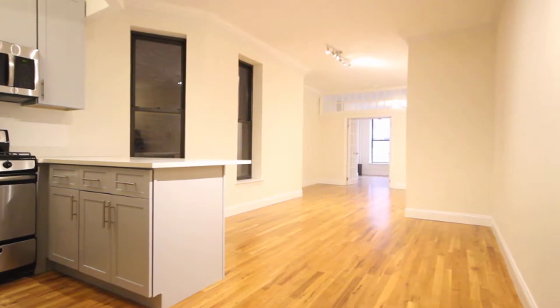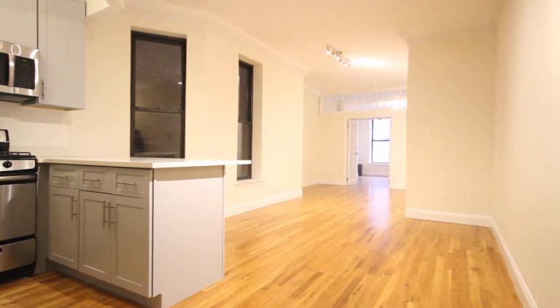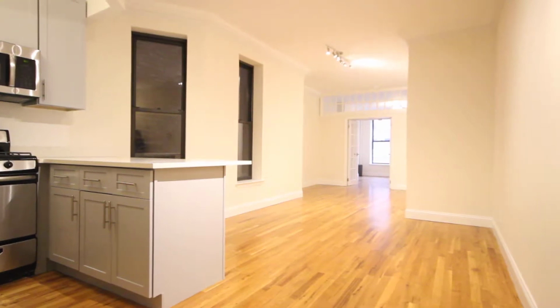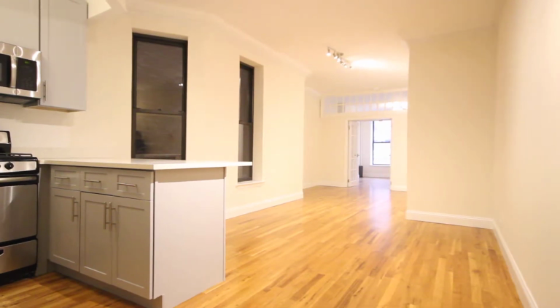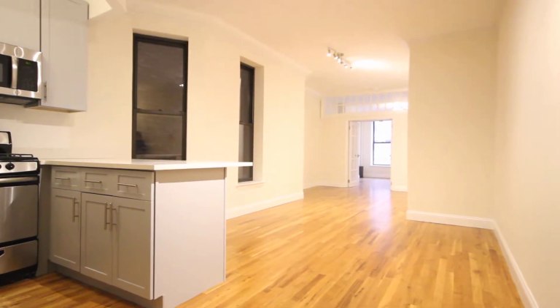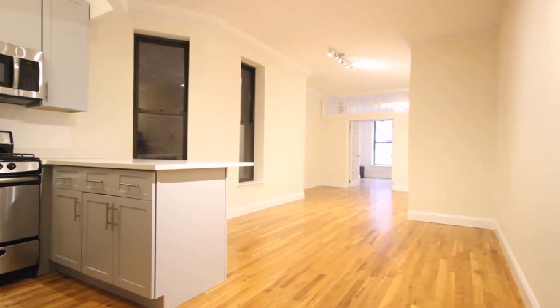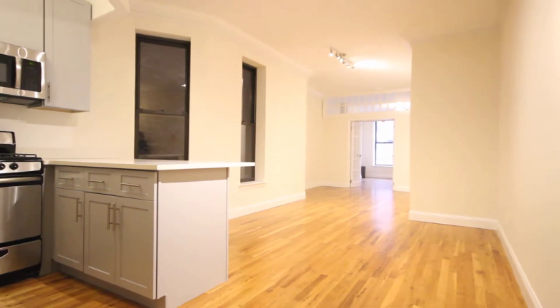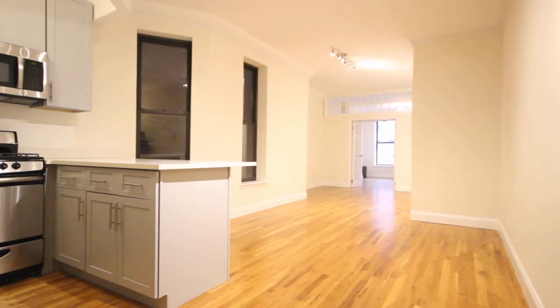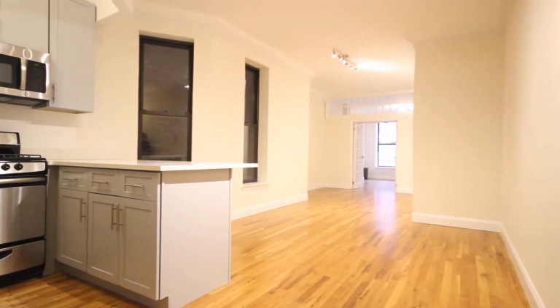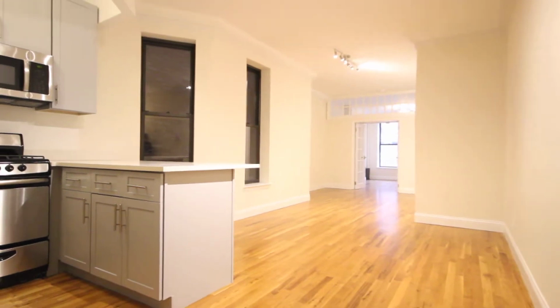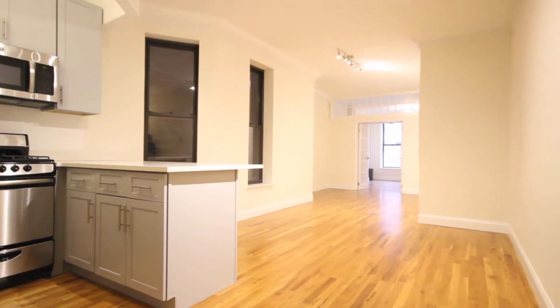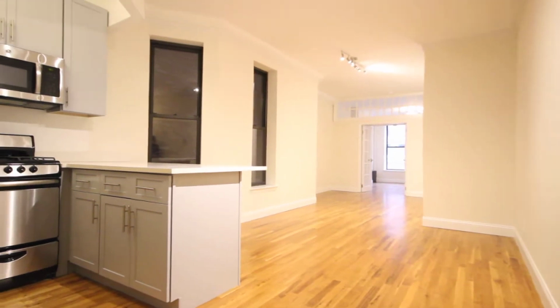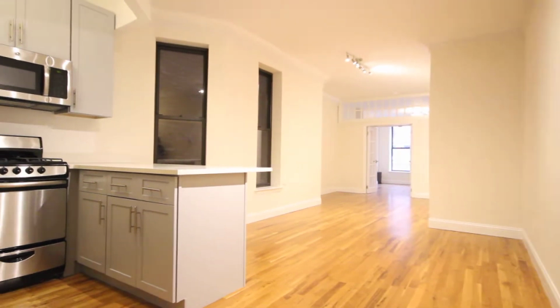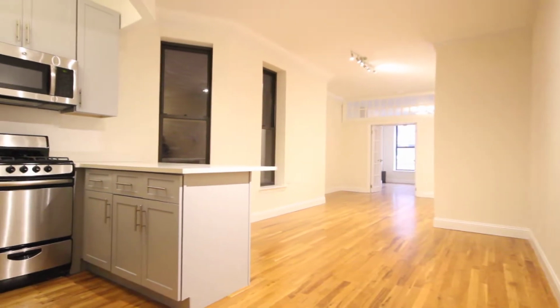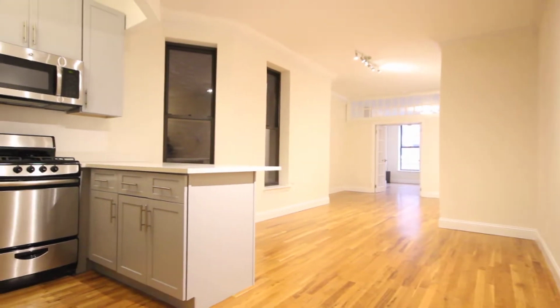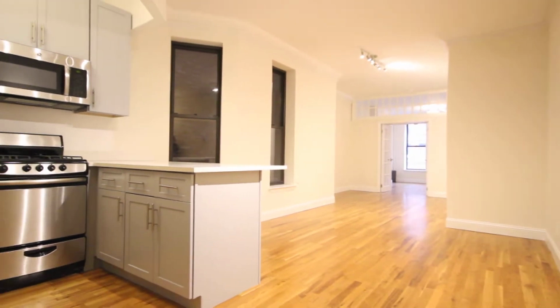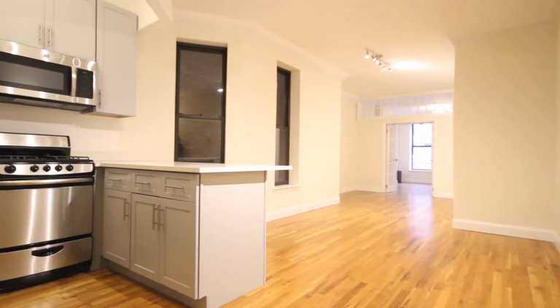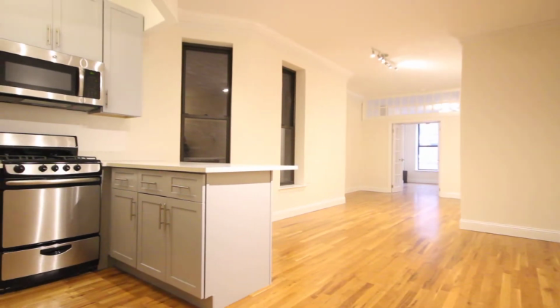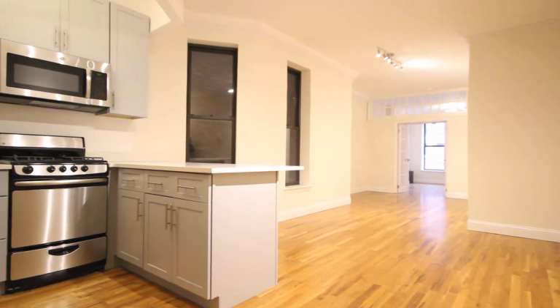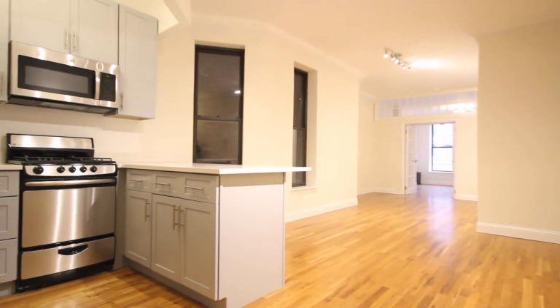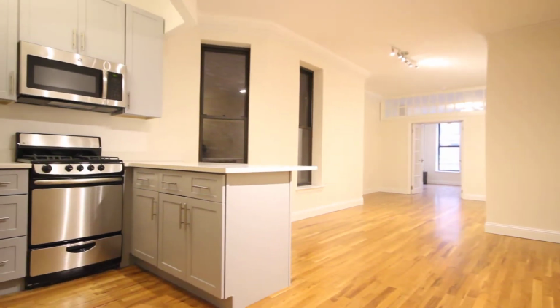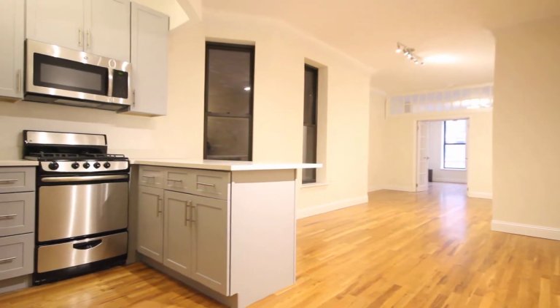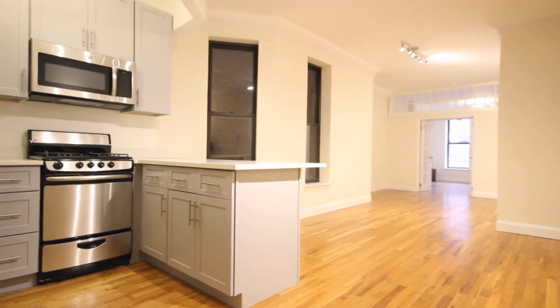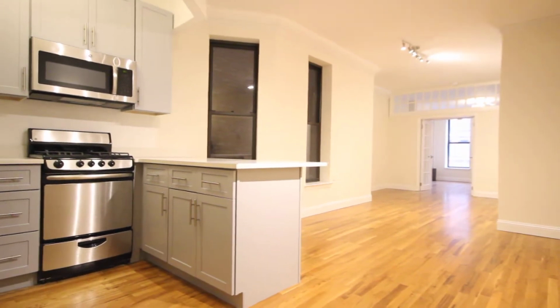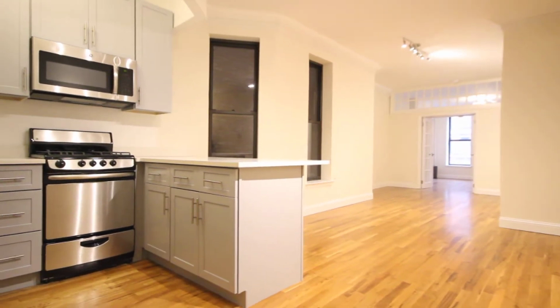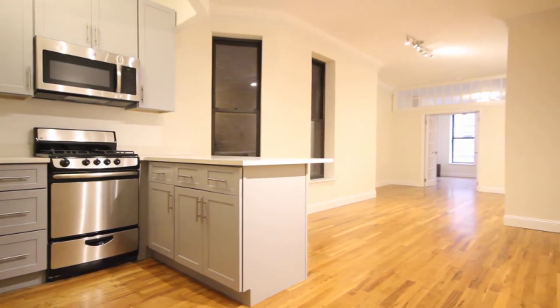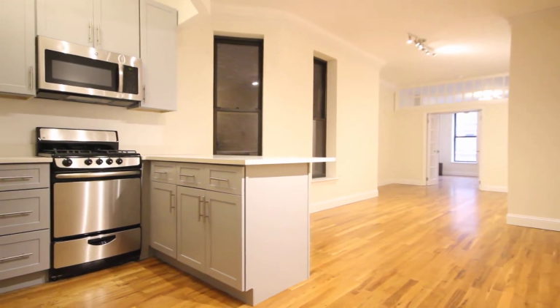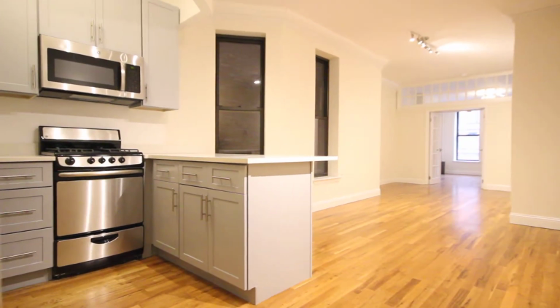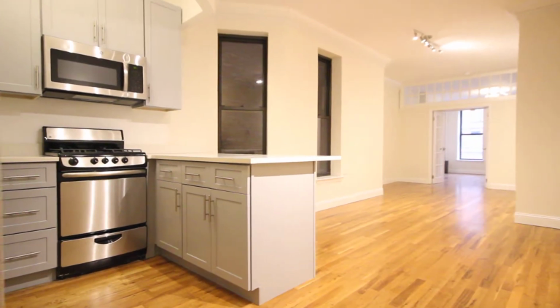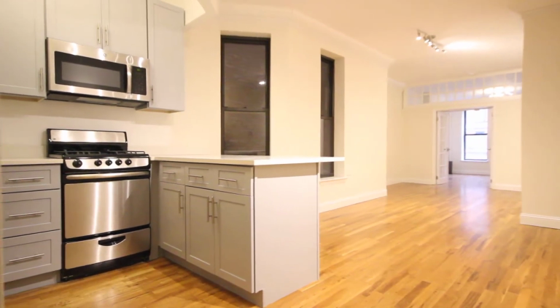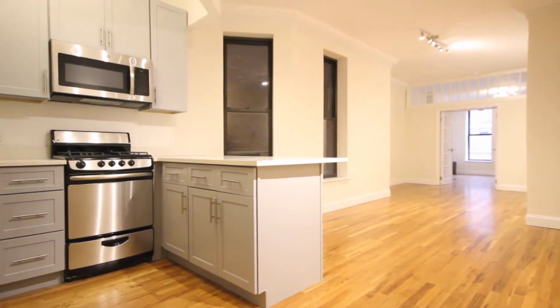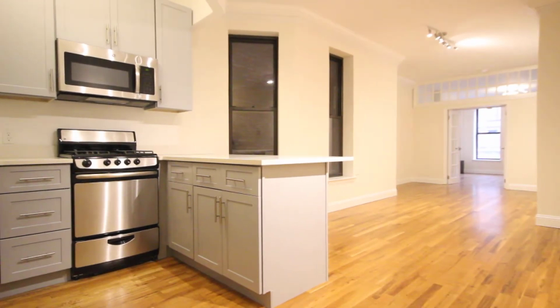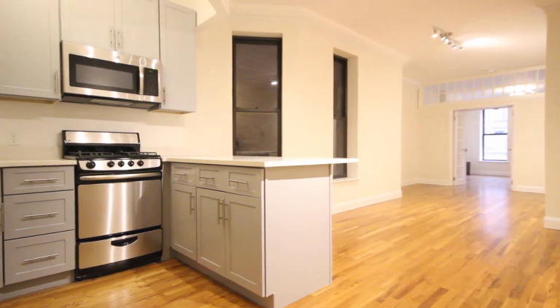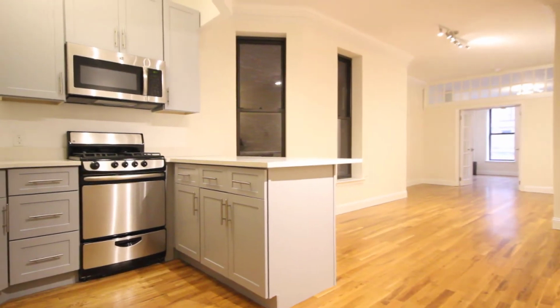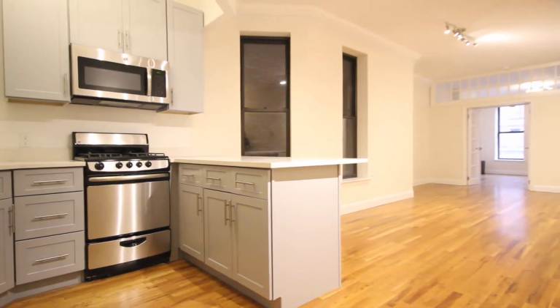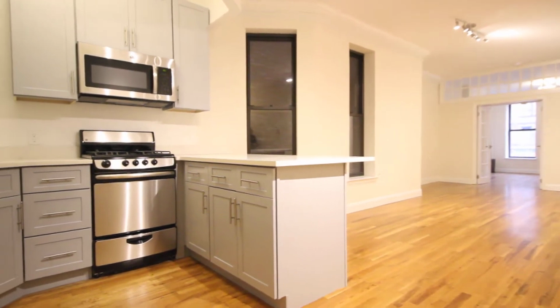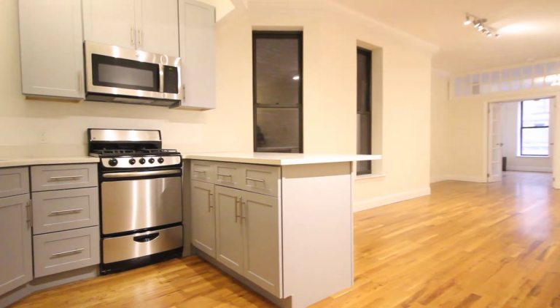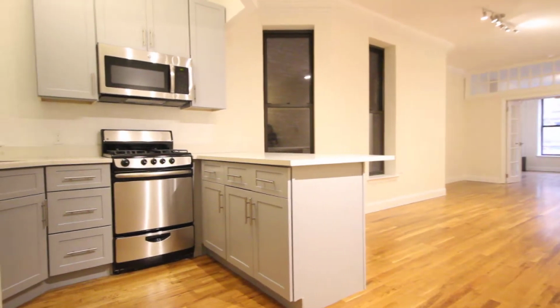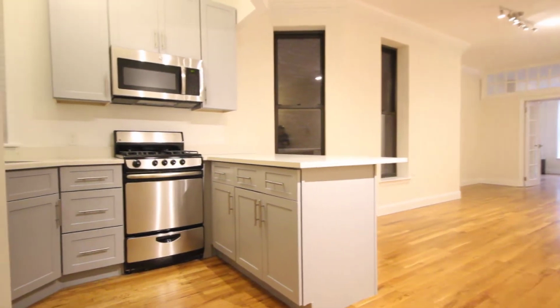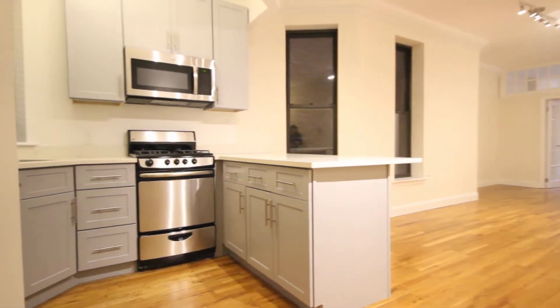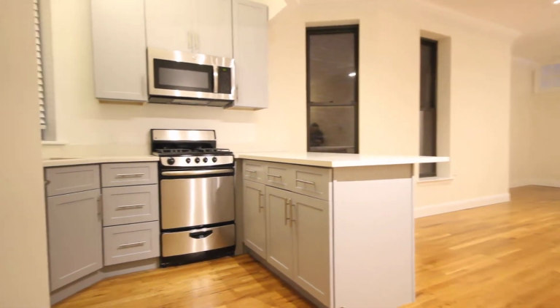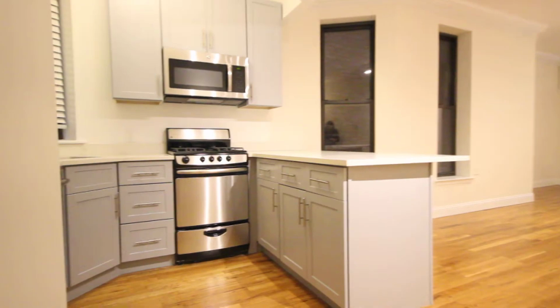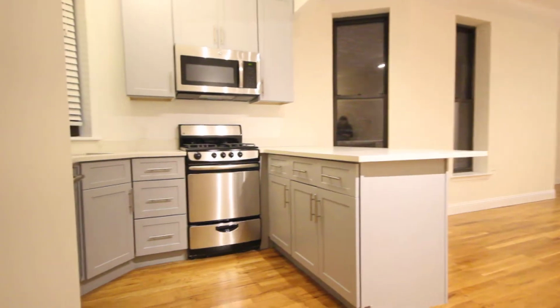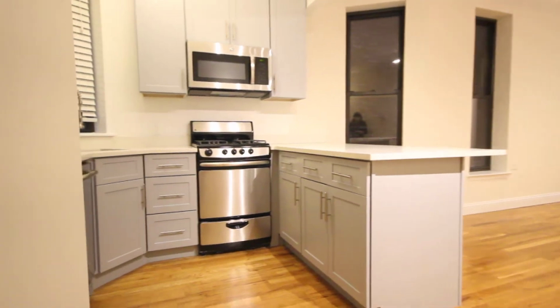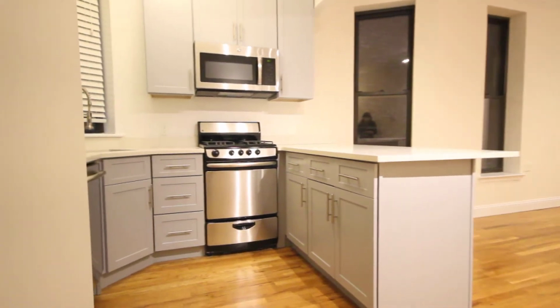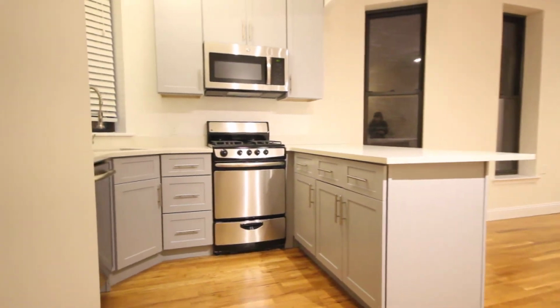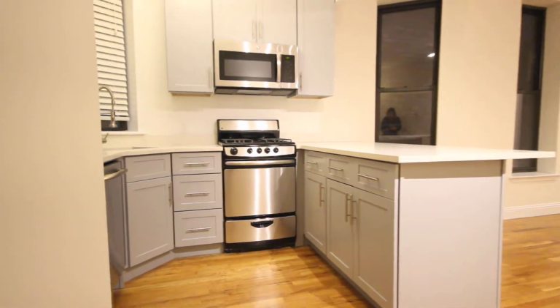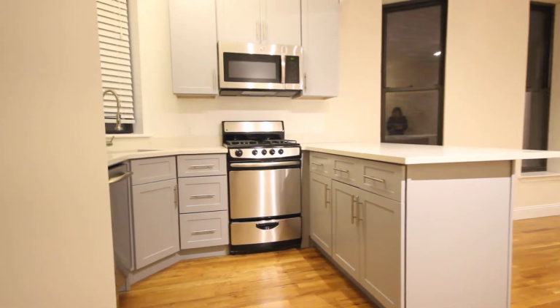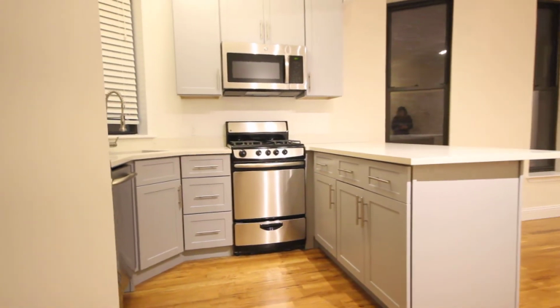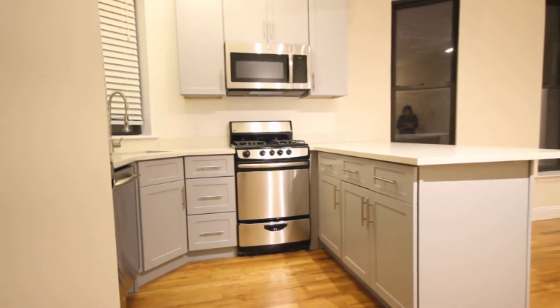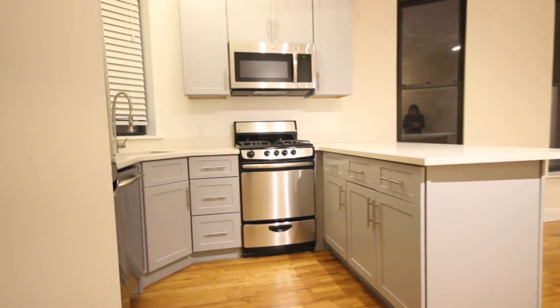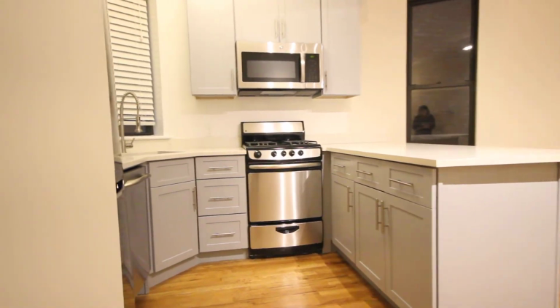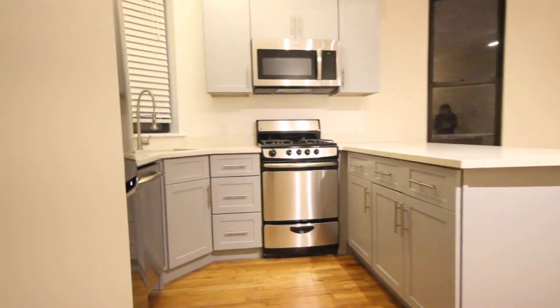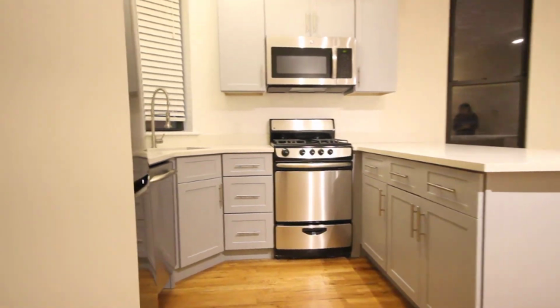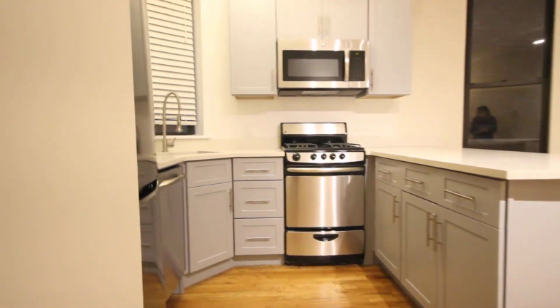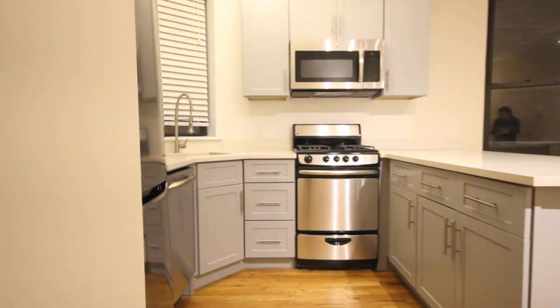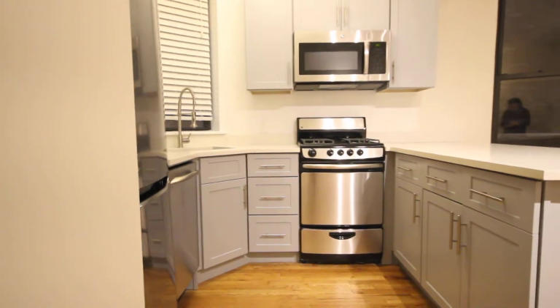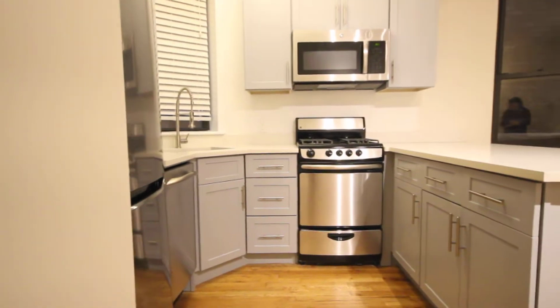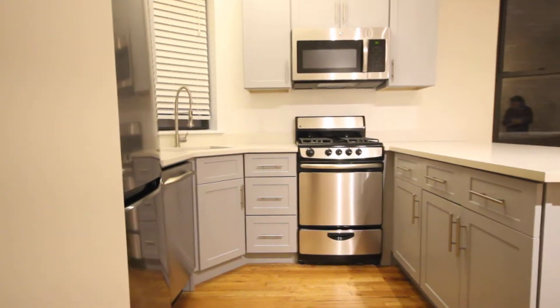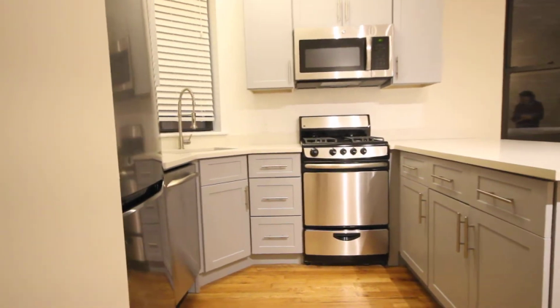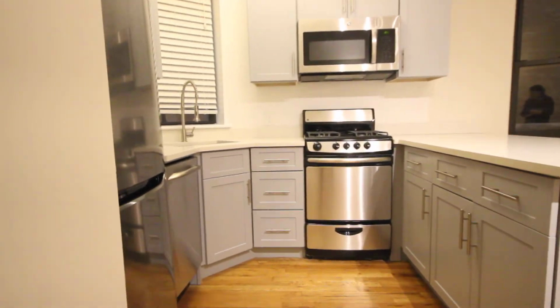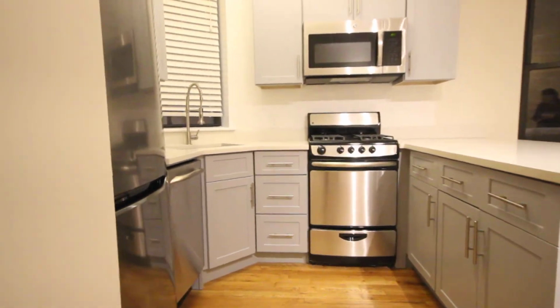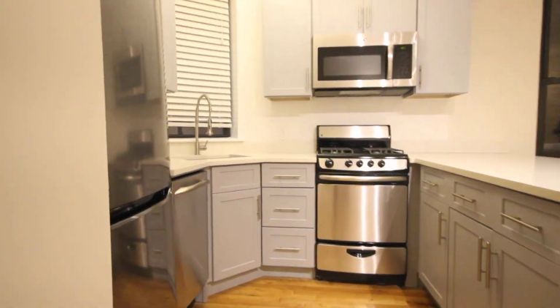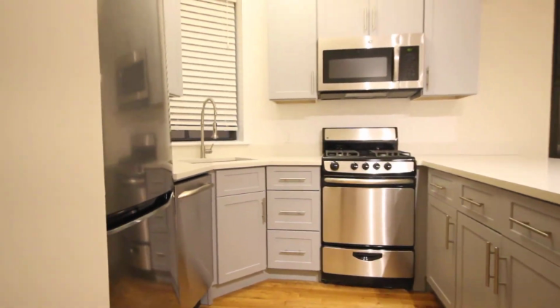This is a one bedroom at 484 Amsterdam Avenue. It's apartment 3A. It's actually just one flight up.